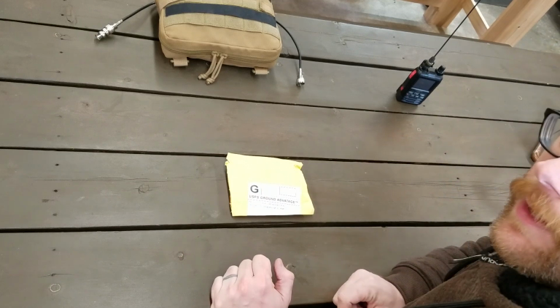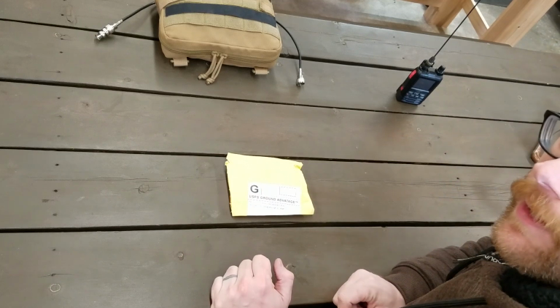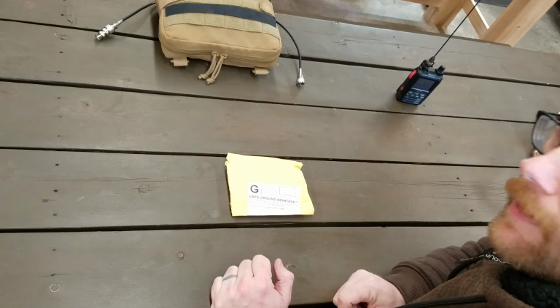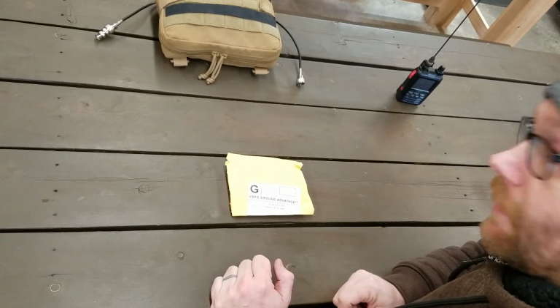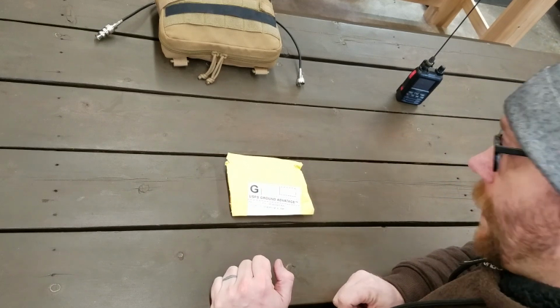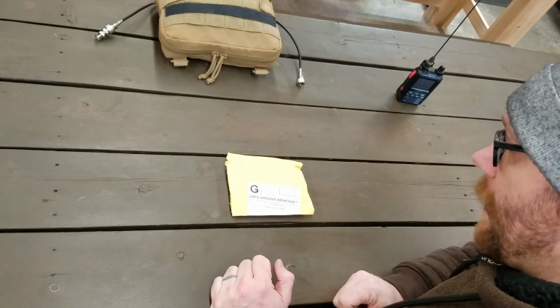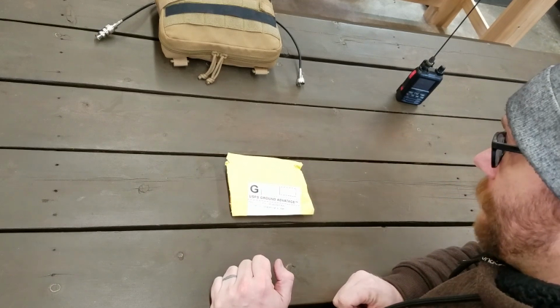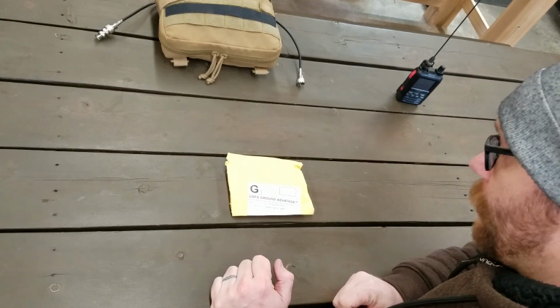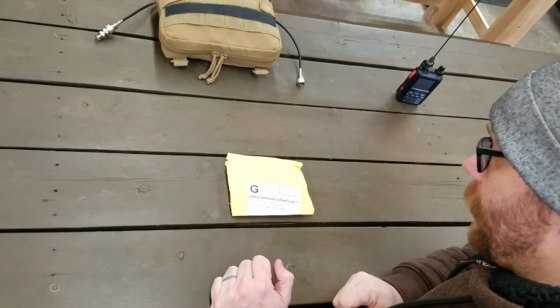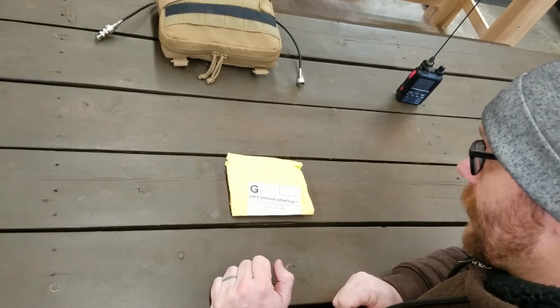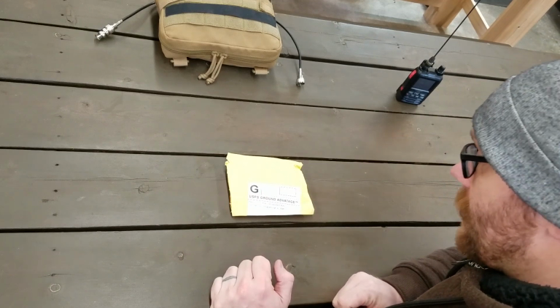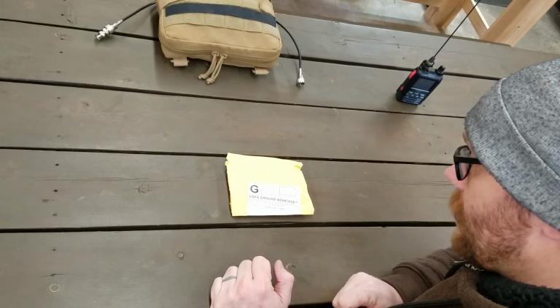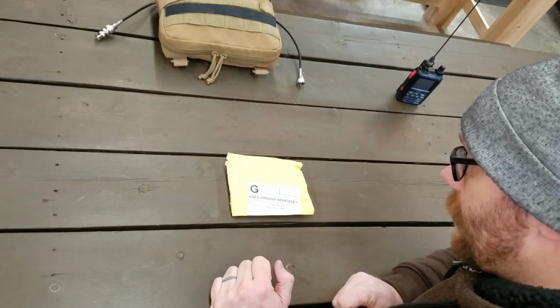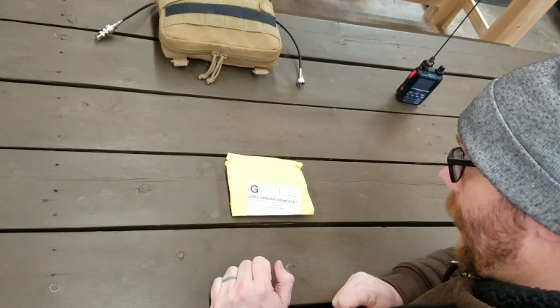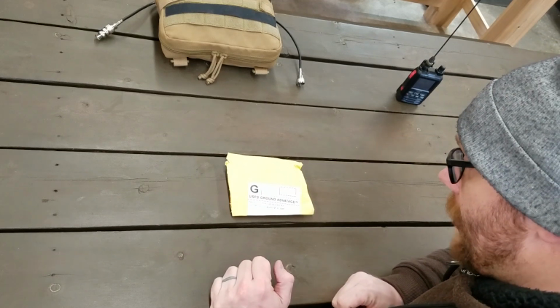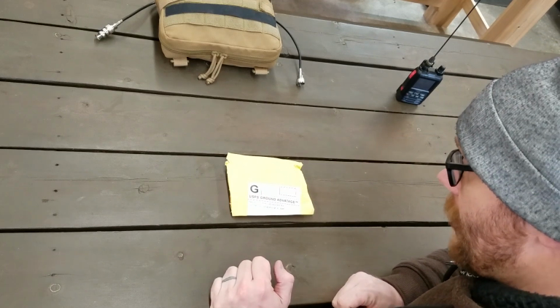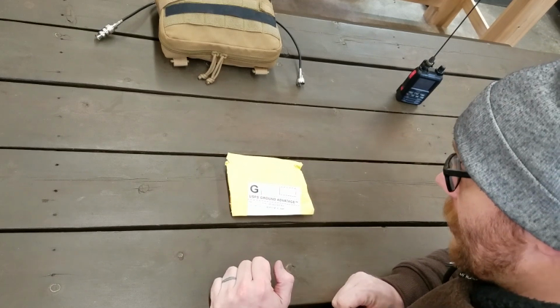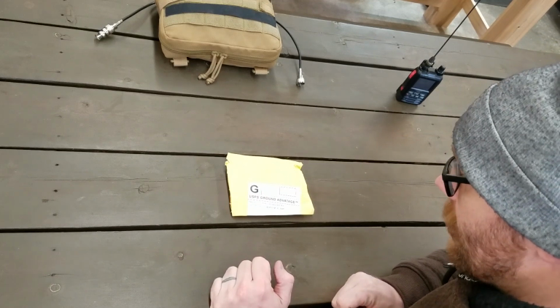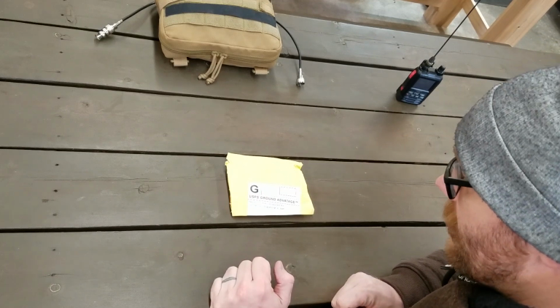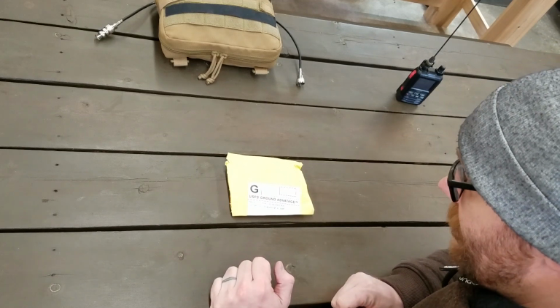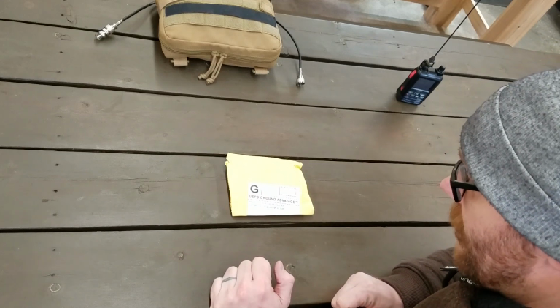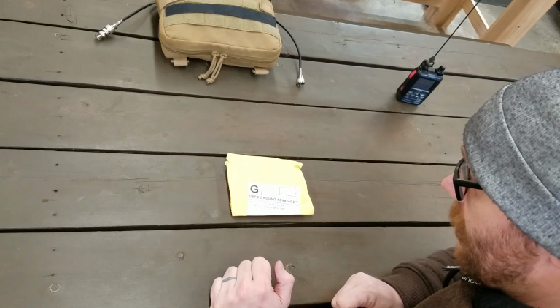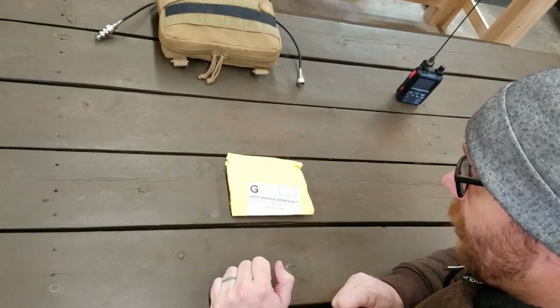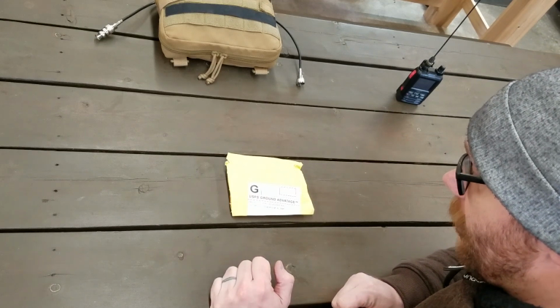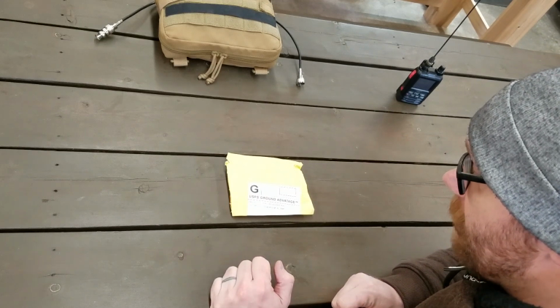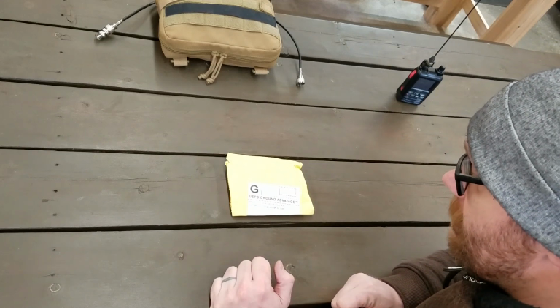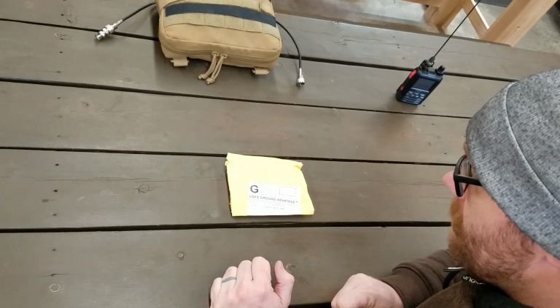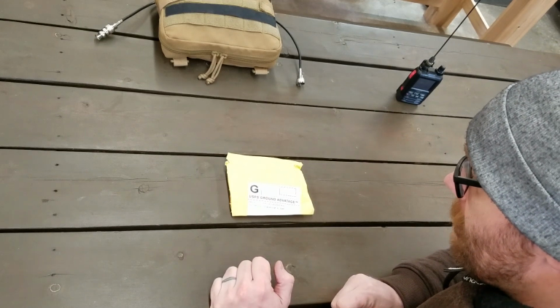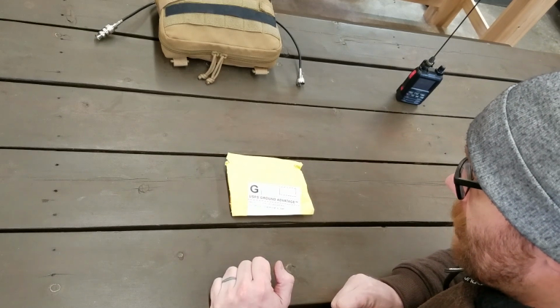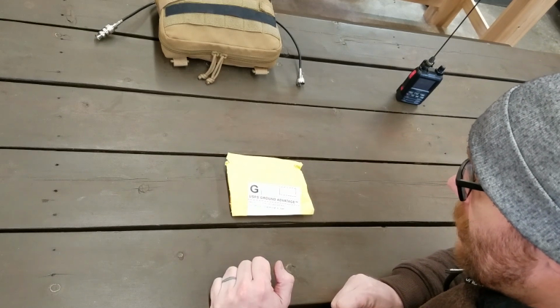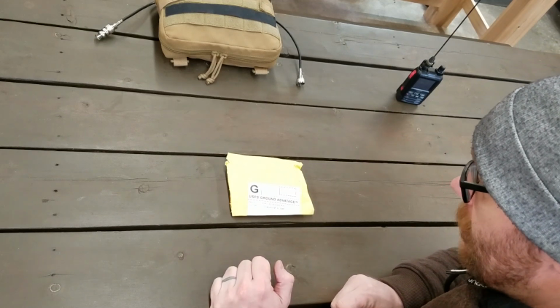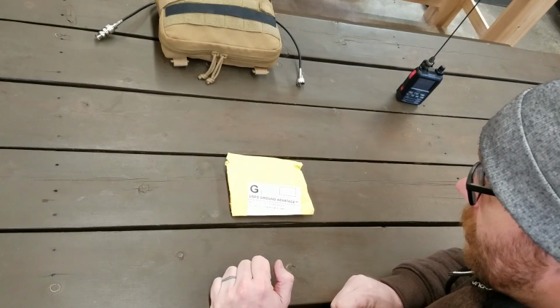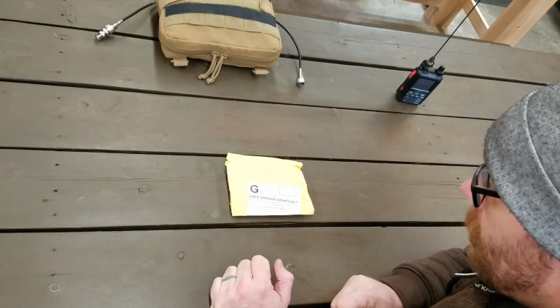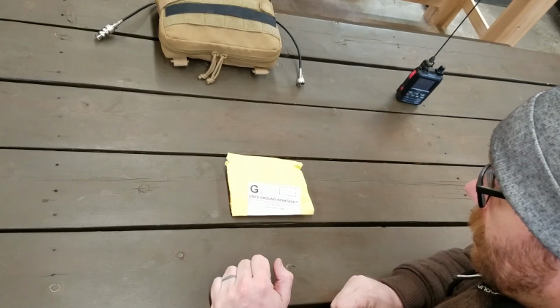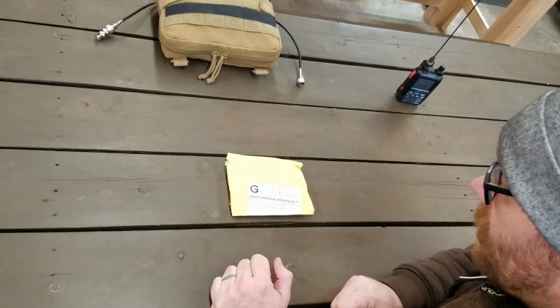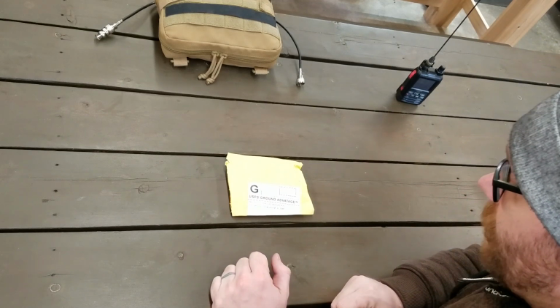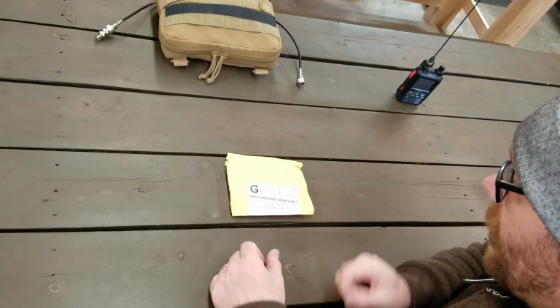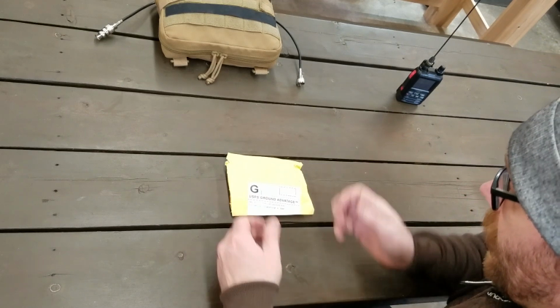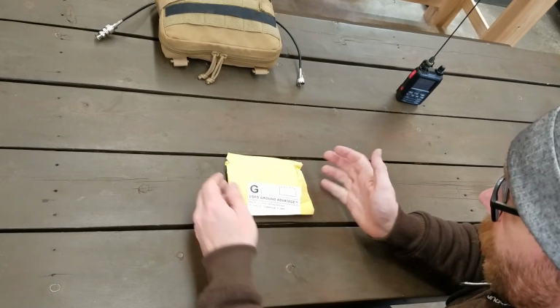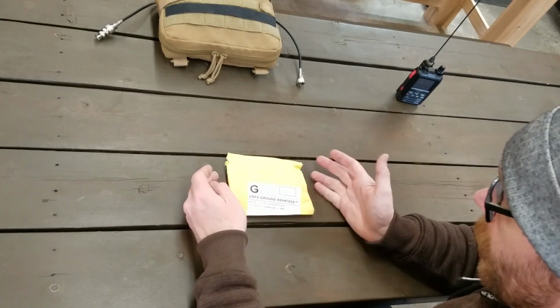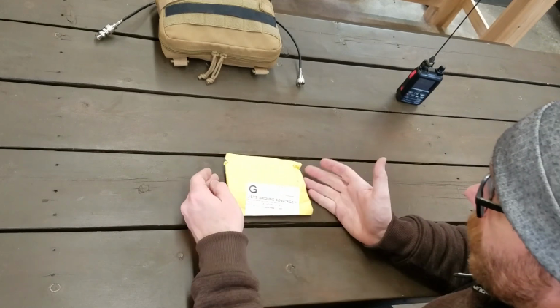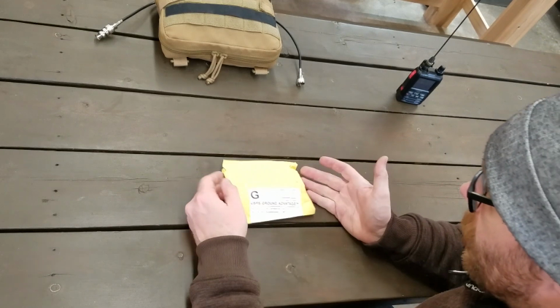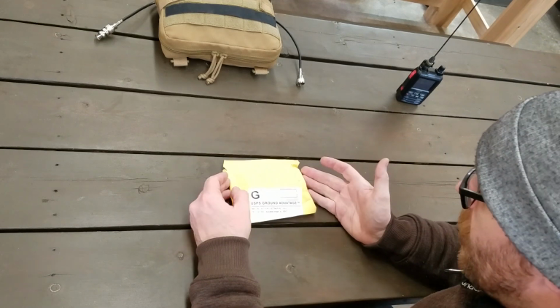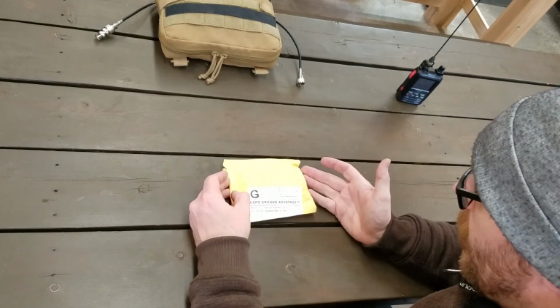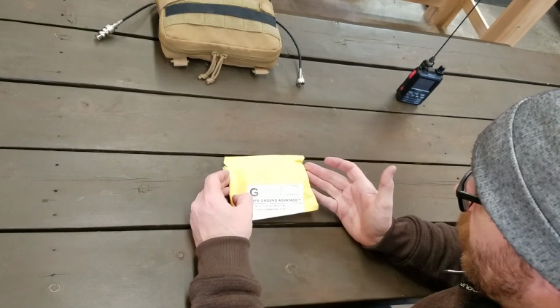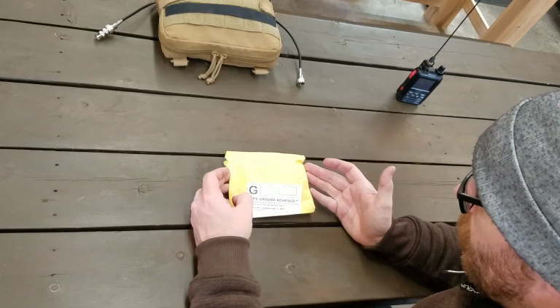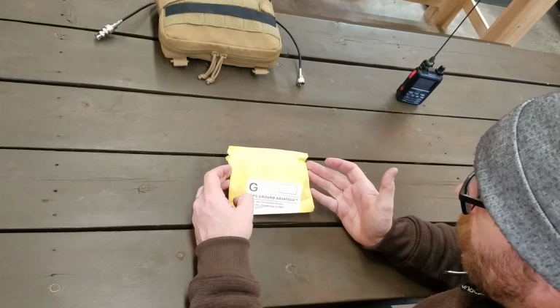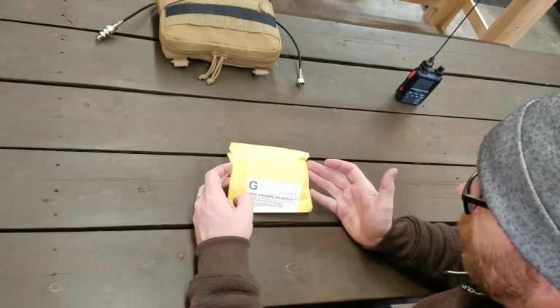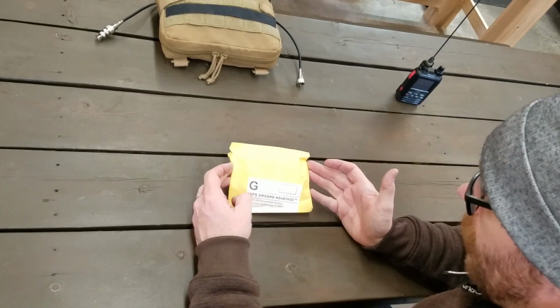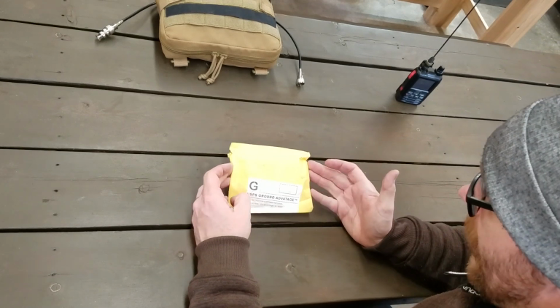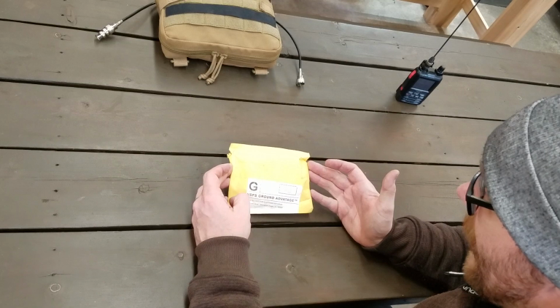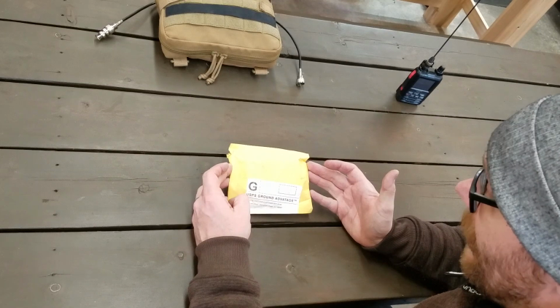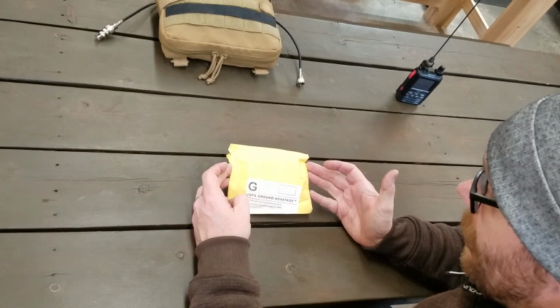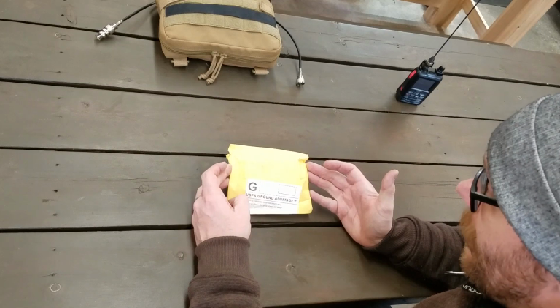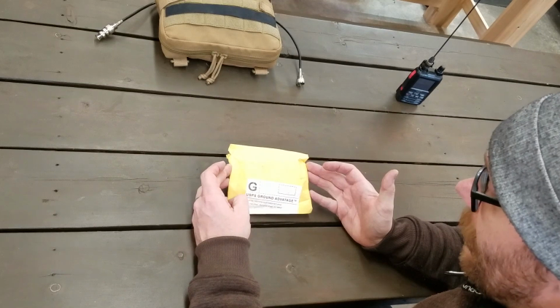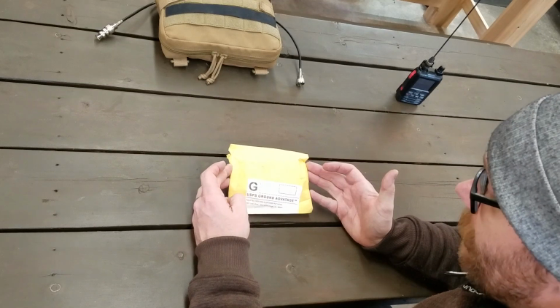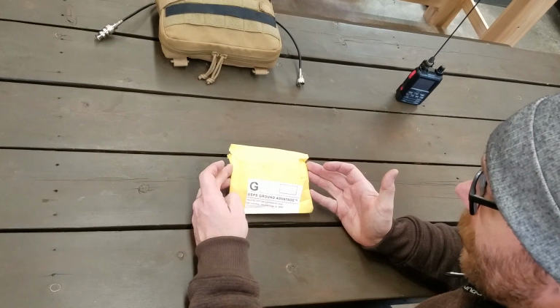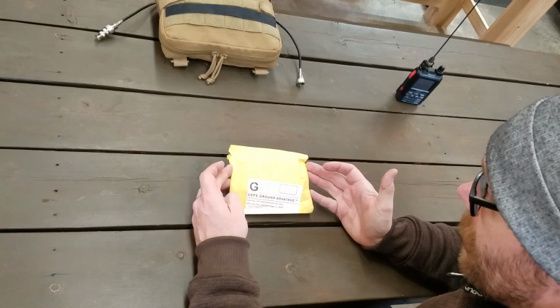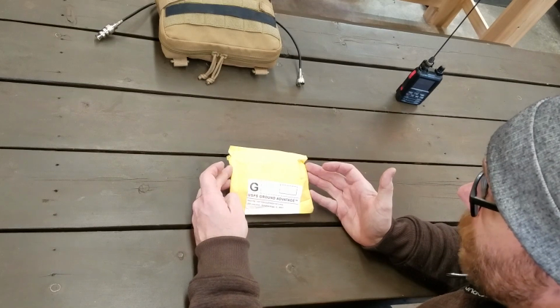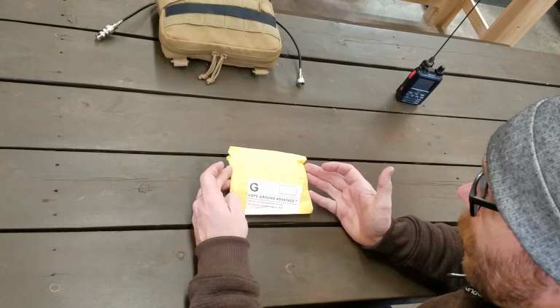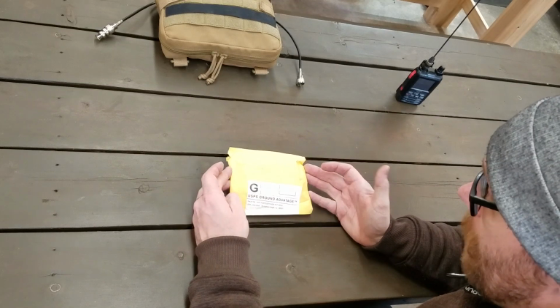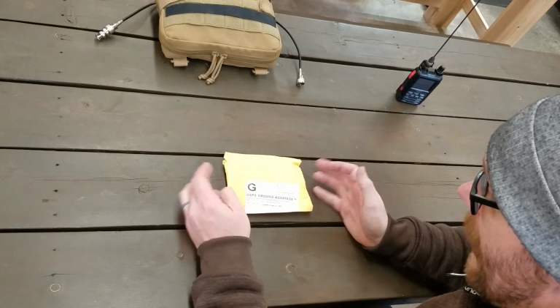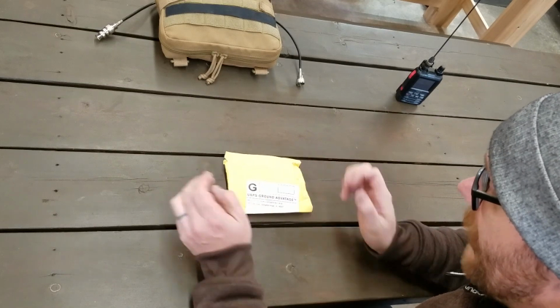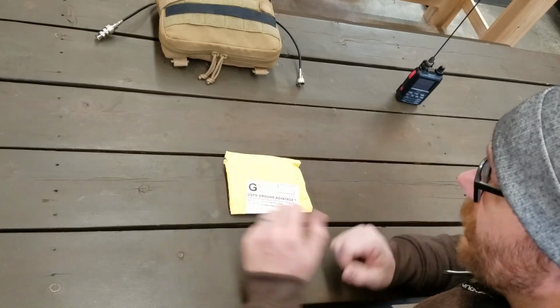Hi, I'm Chris, N9CBR. In this video, we're going to take a look at a very small package.